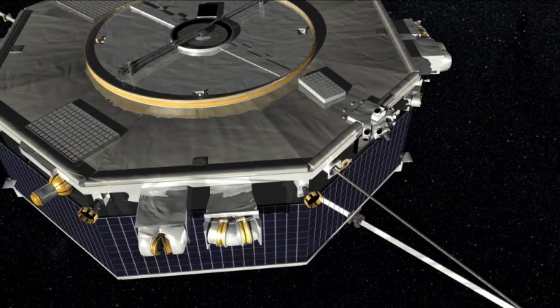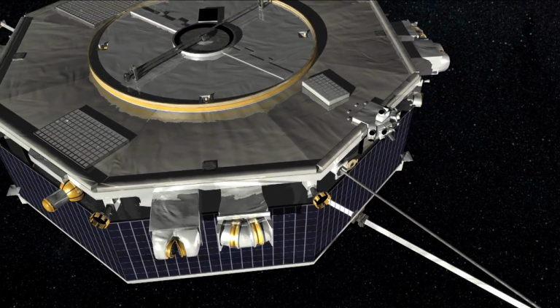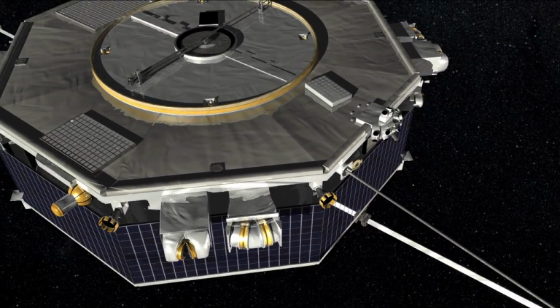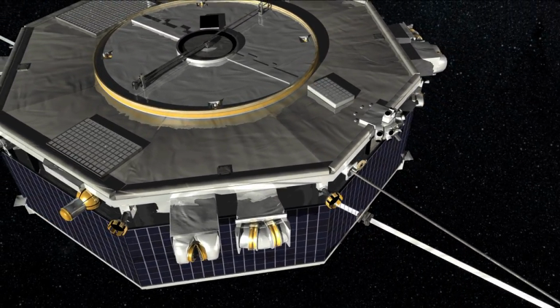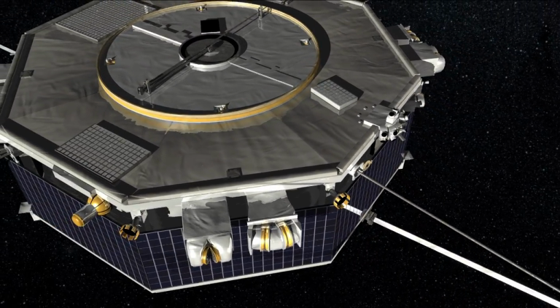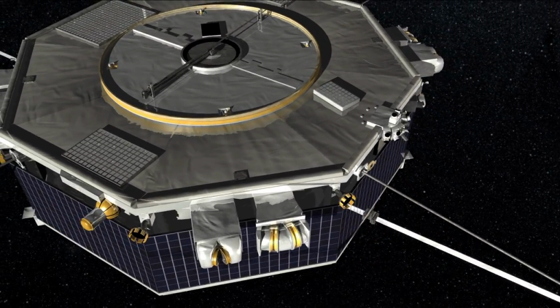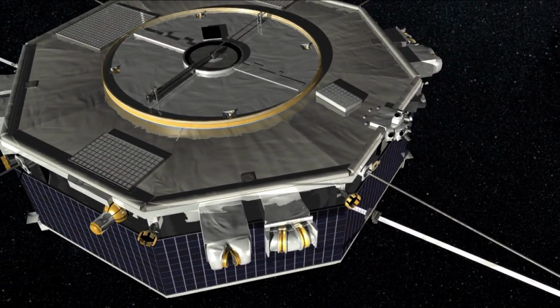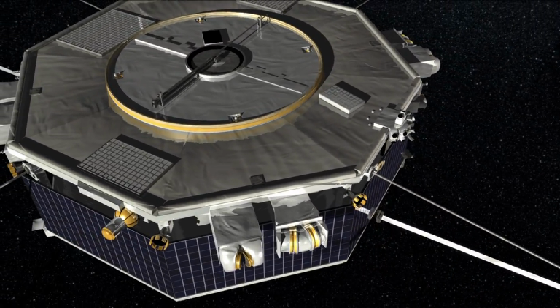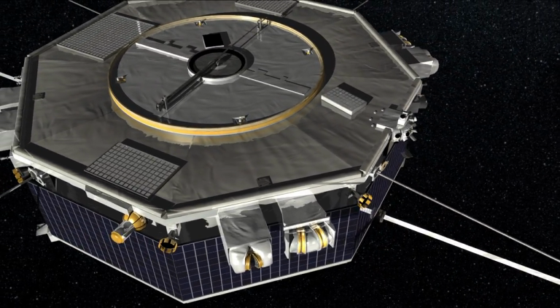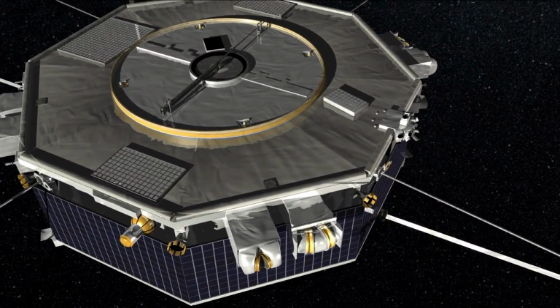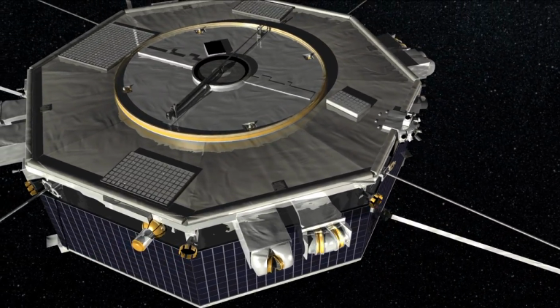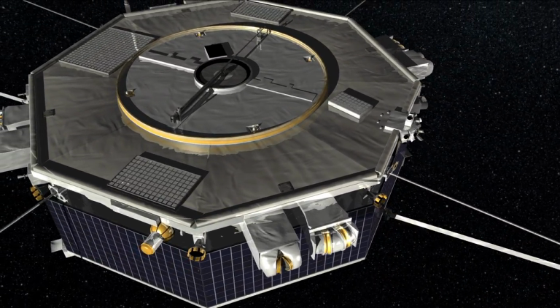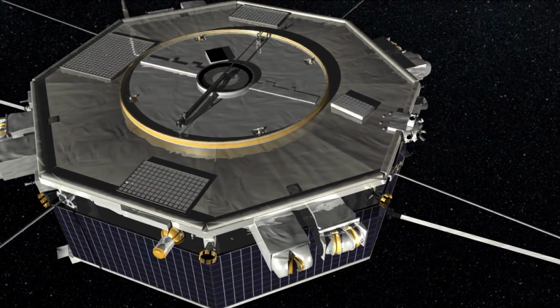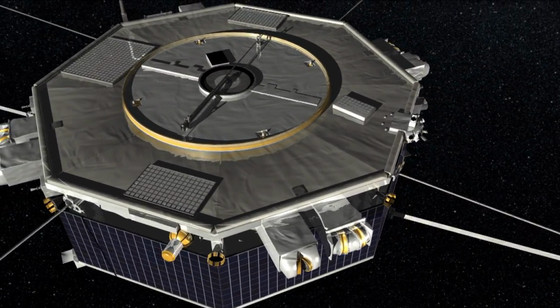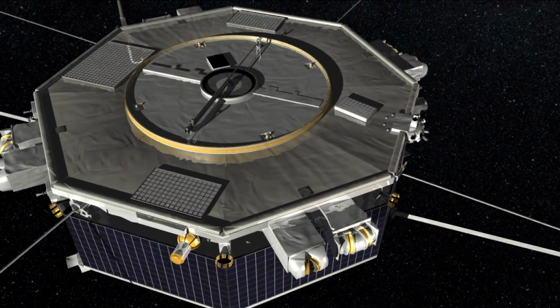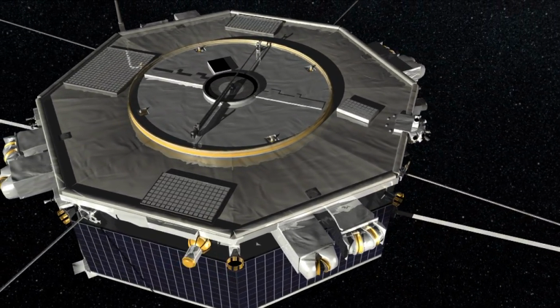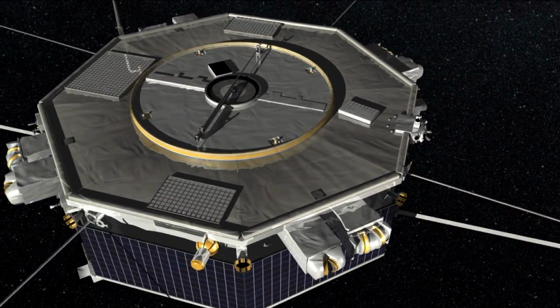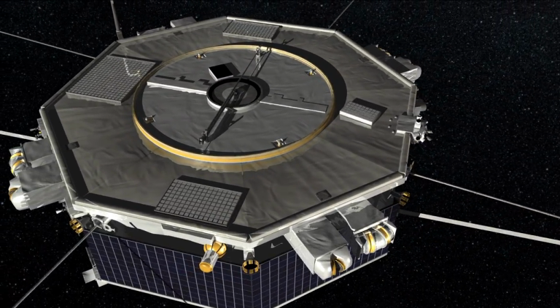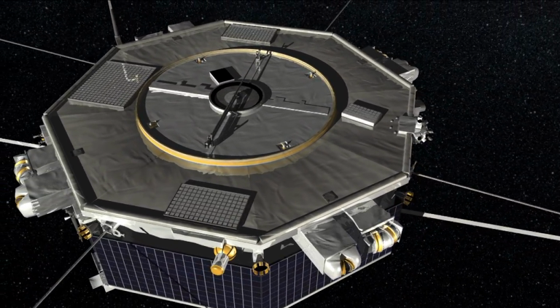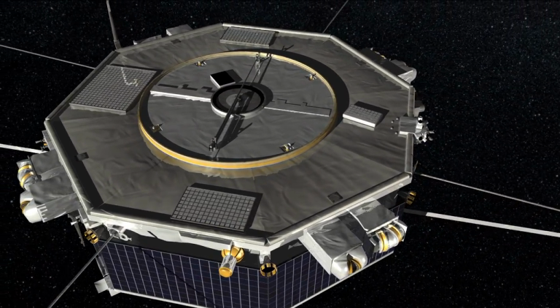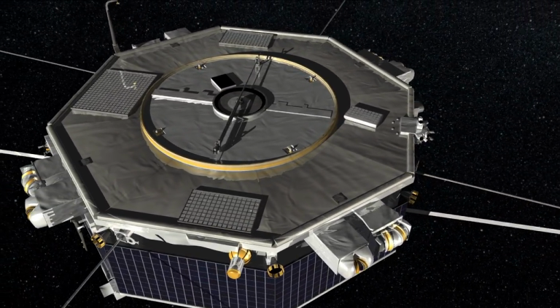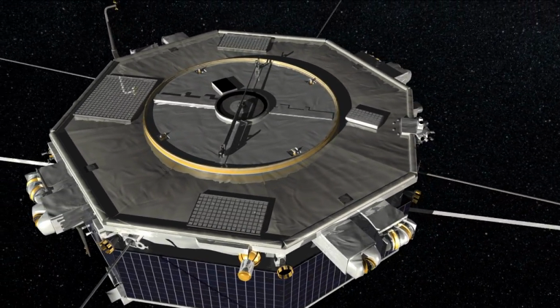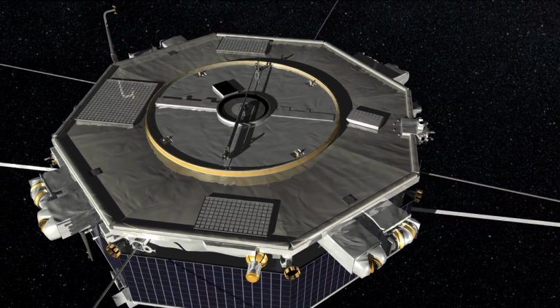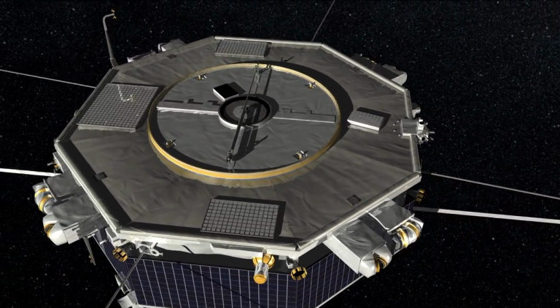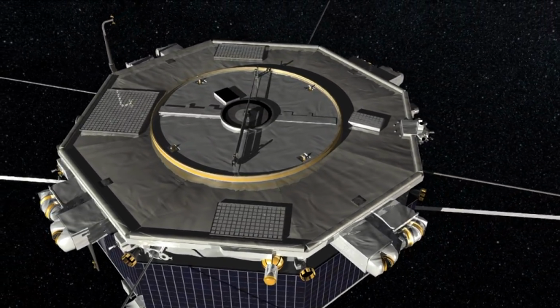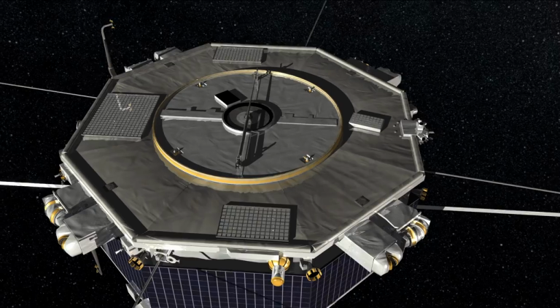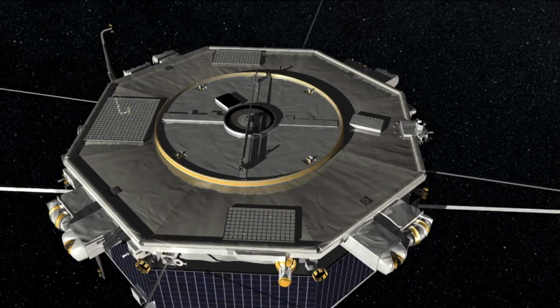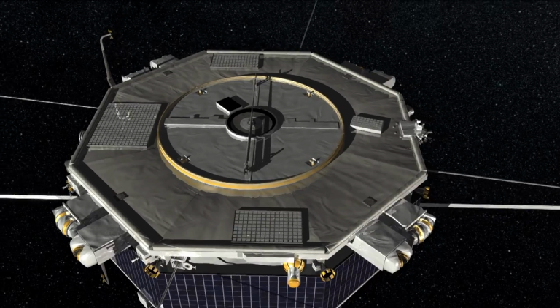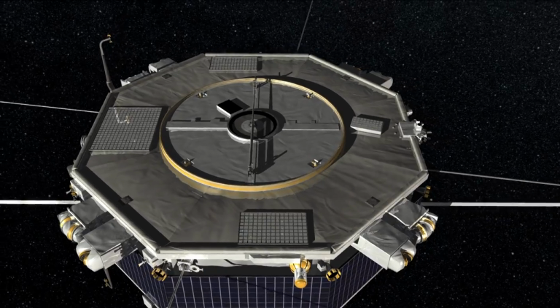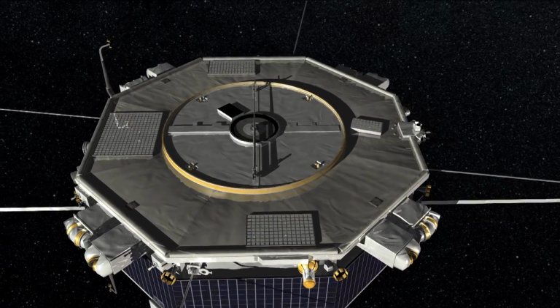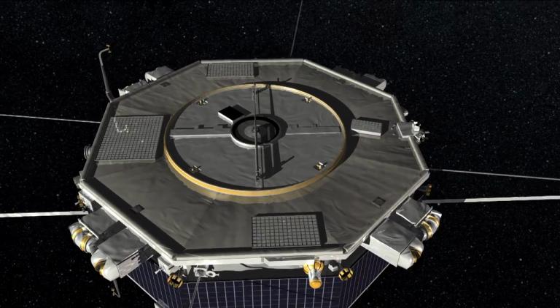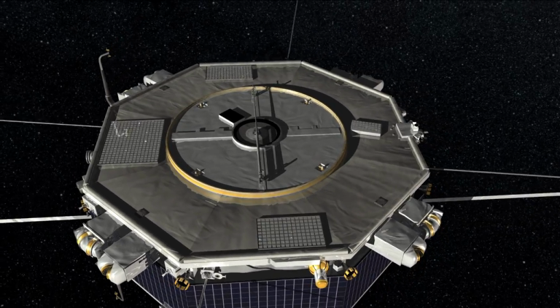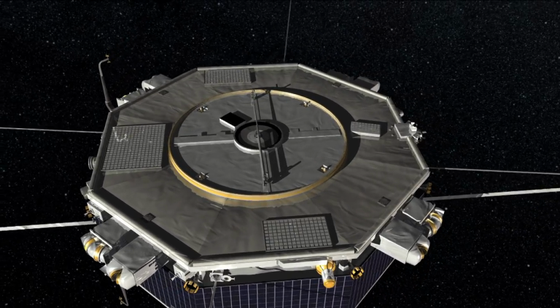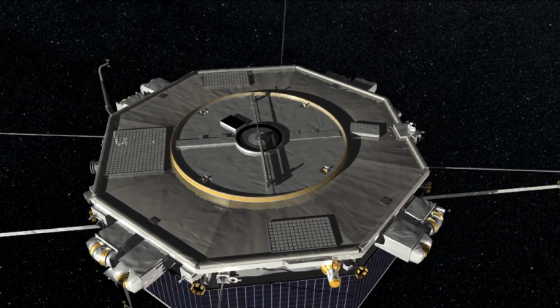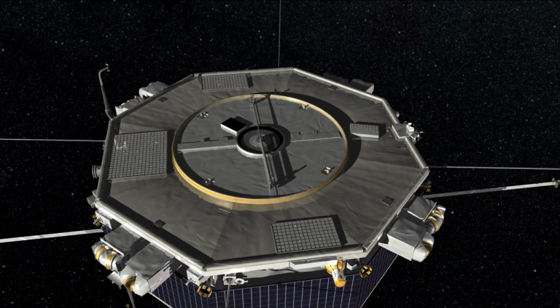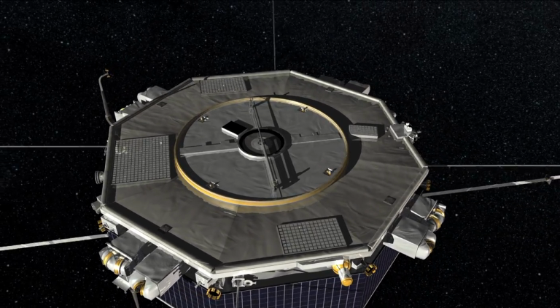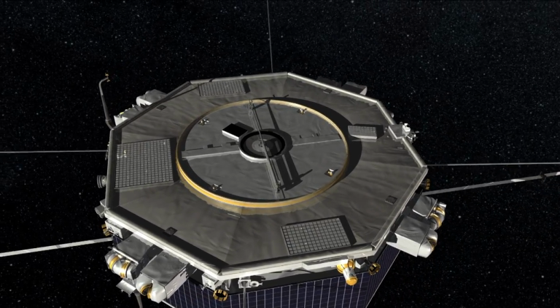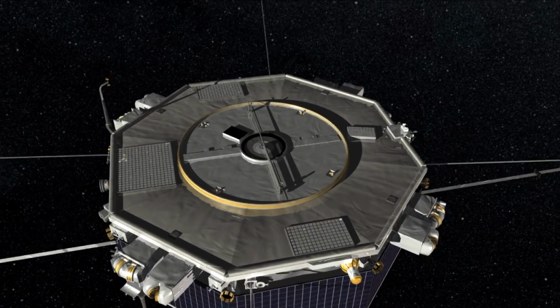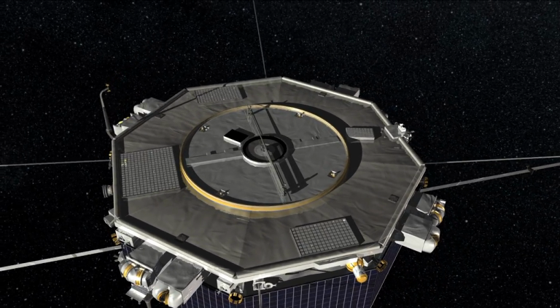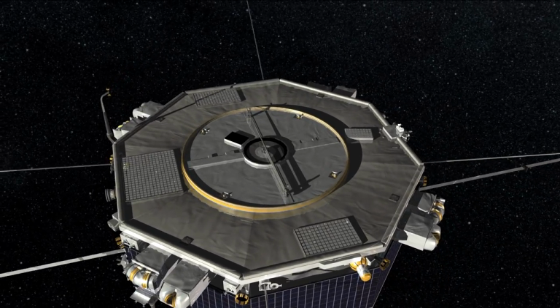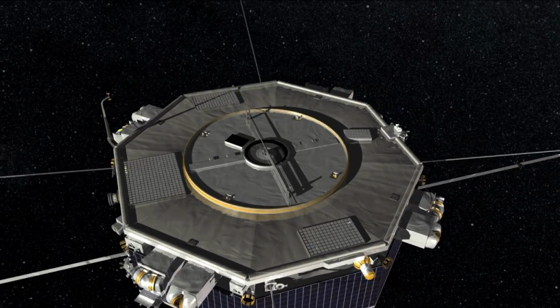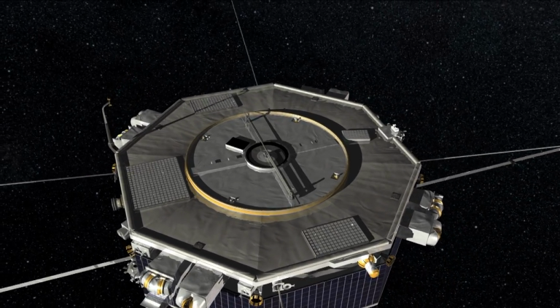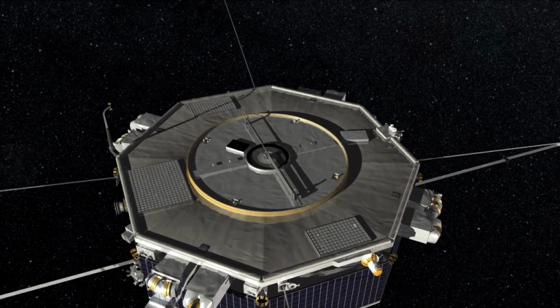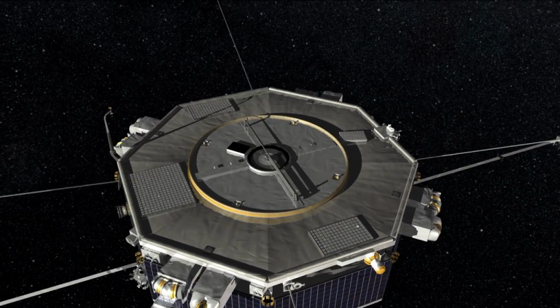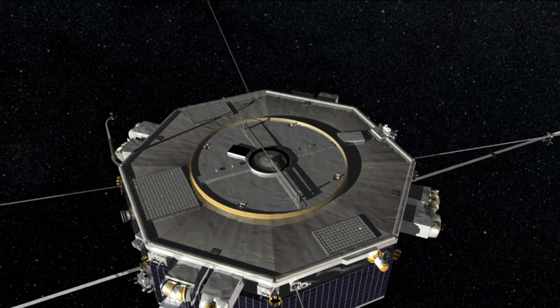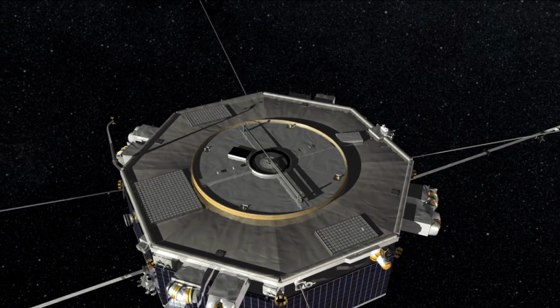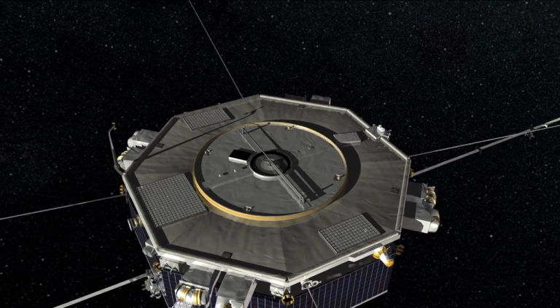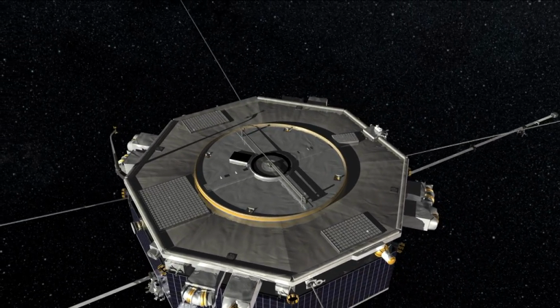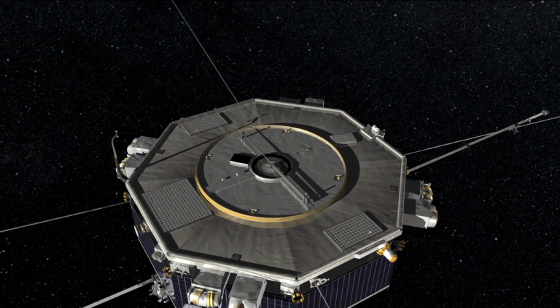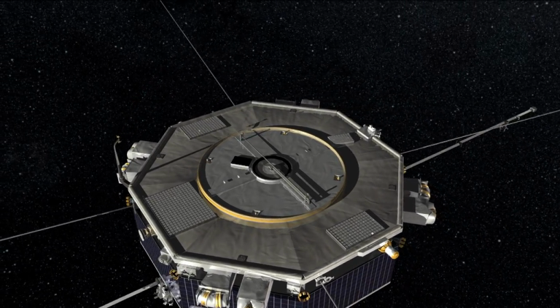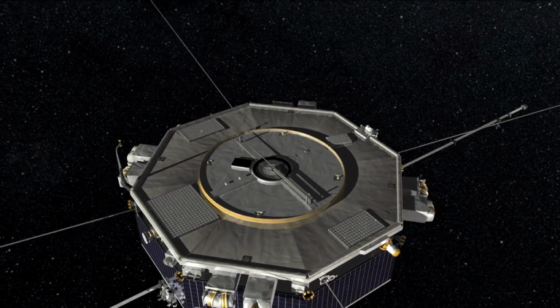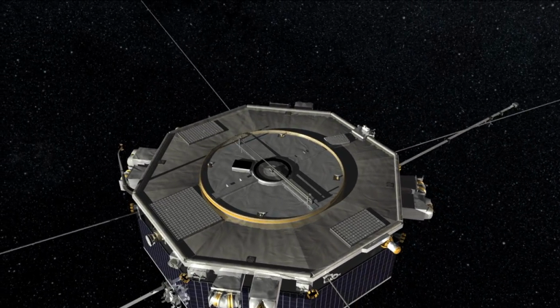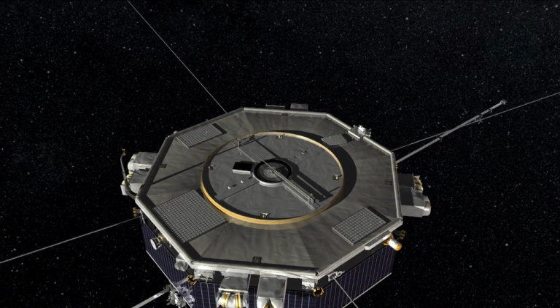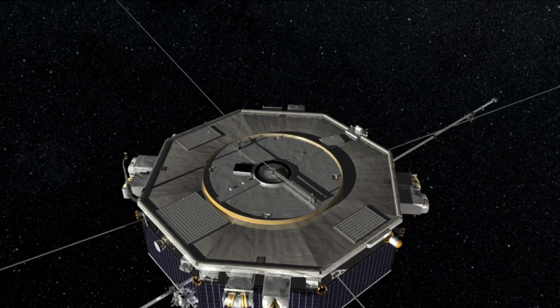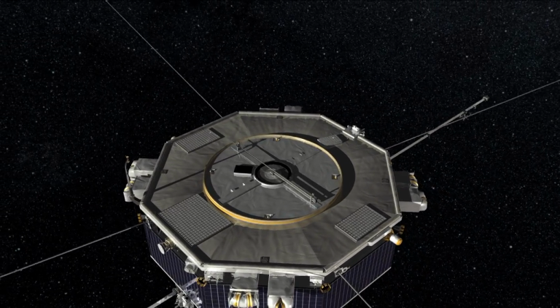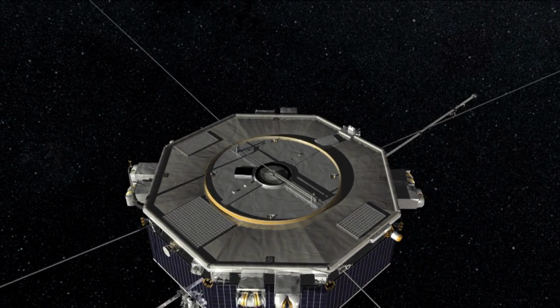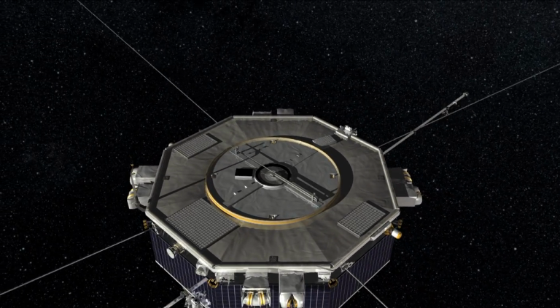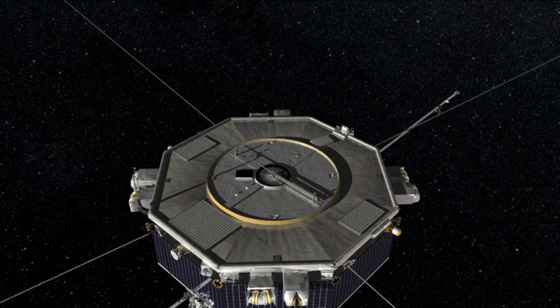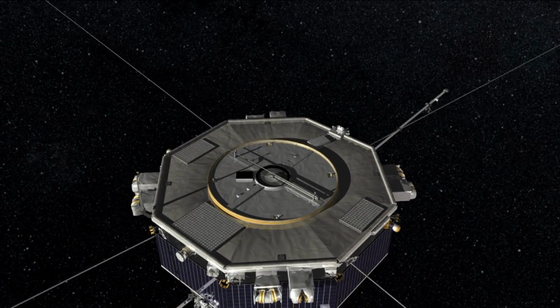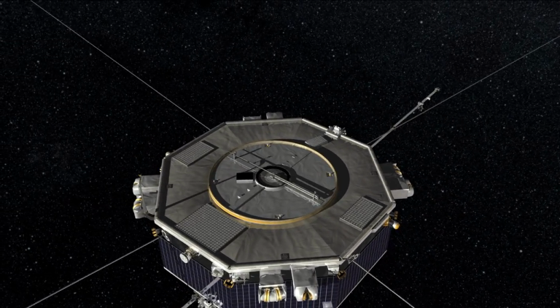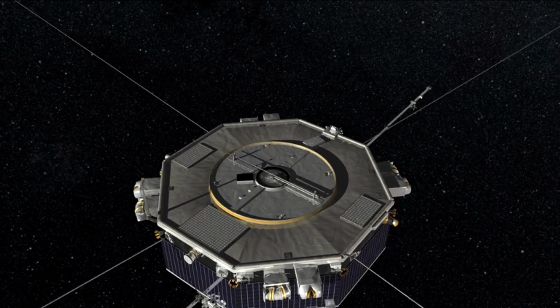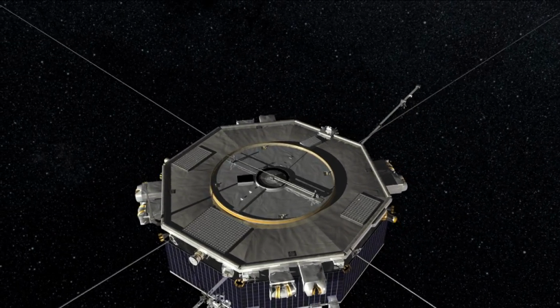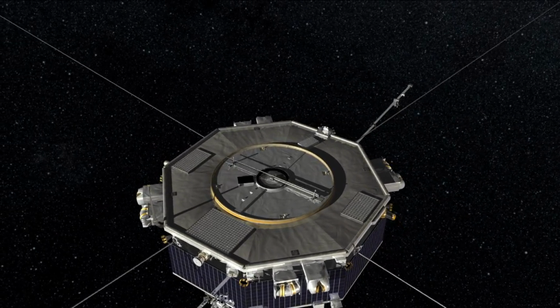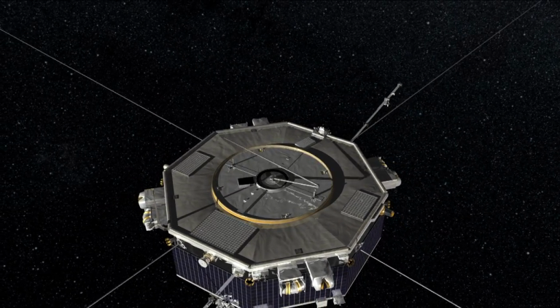Our next deployment is the SDP booms. Those are spheres at the end of 60-meter long wire cables.